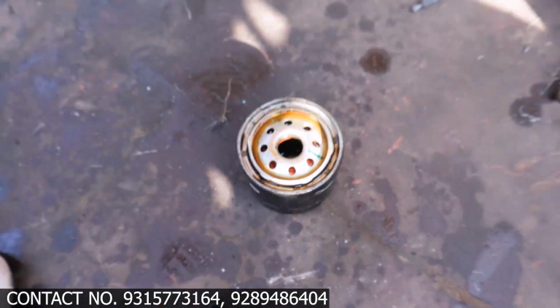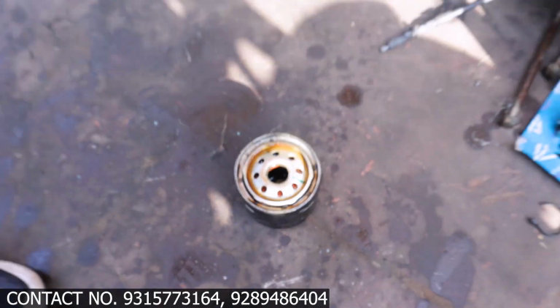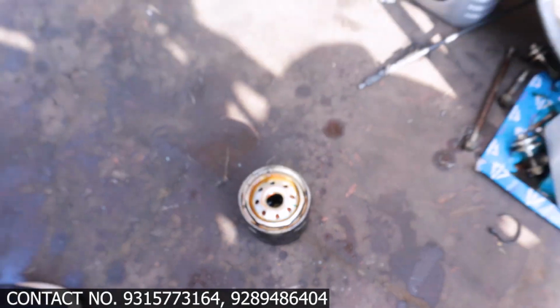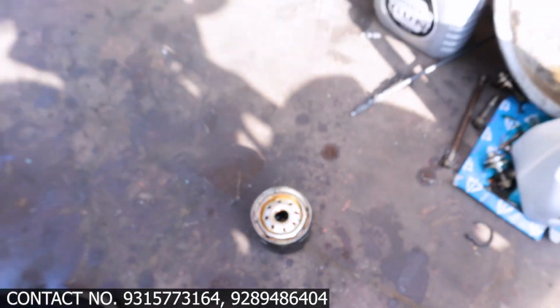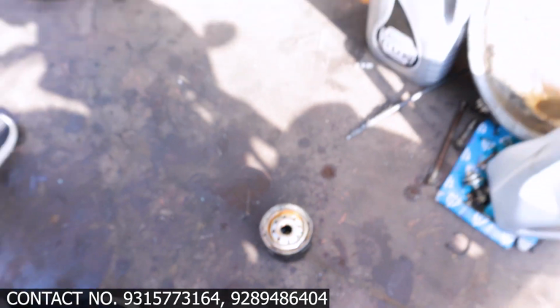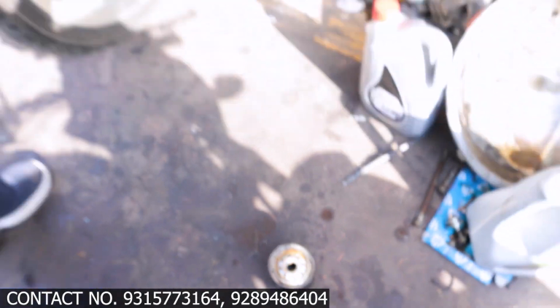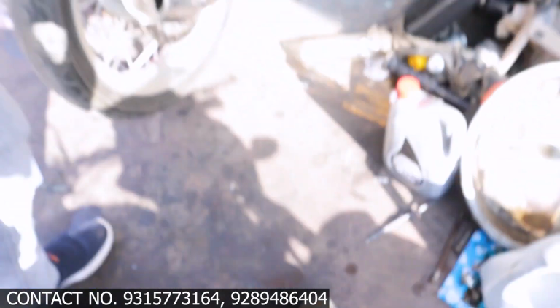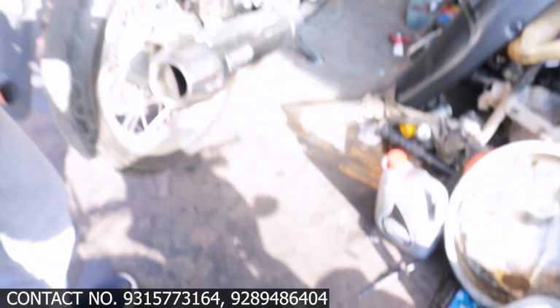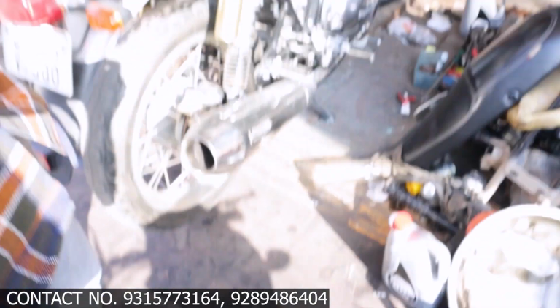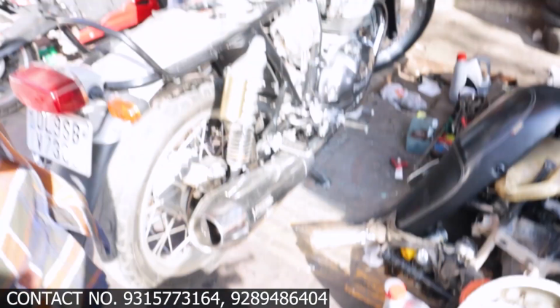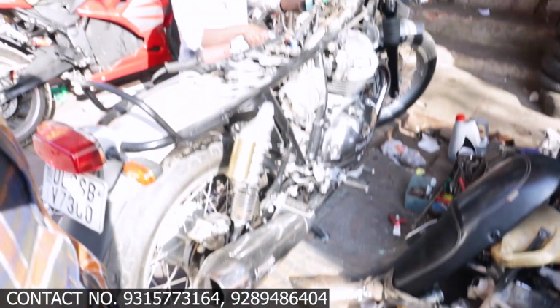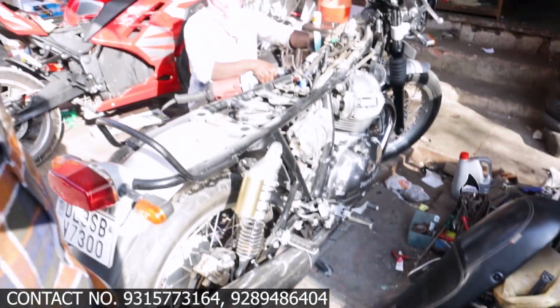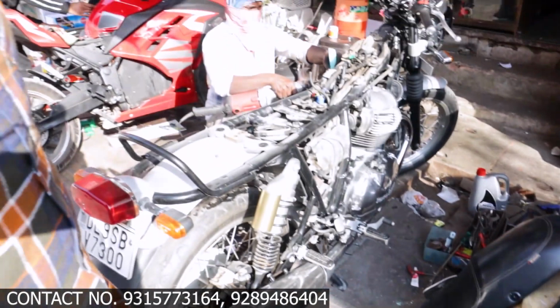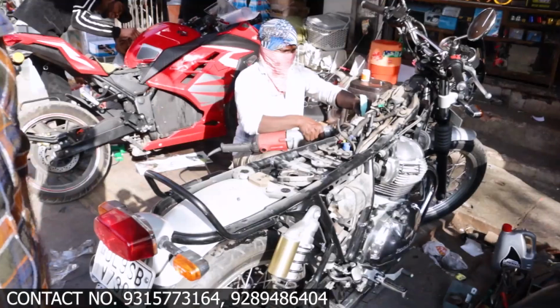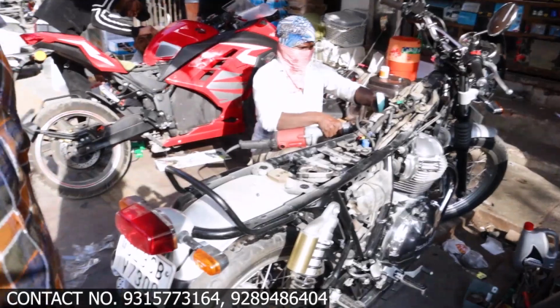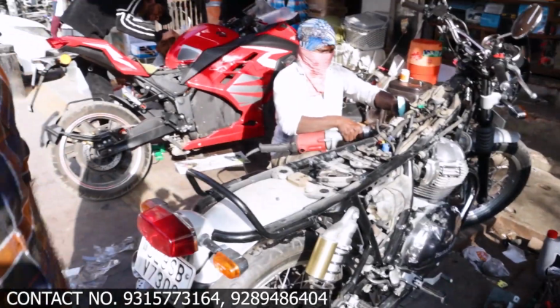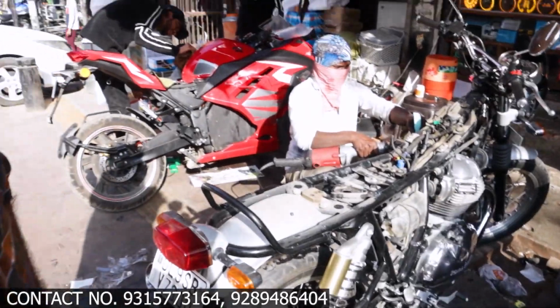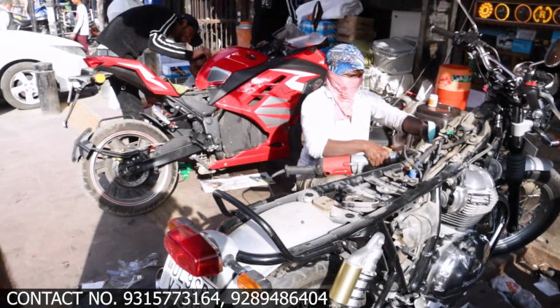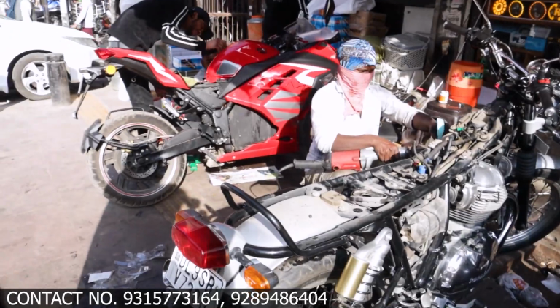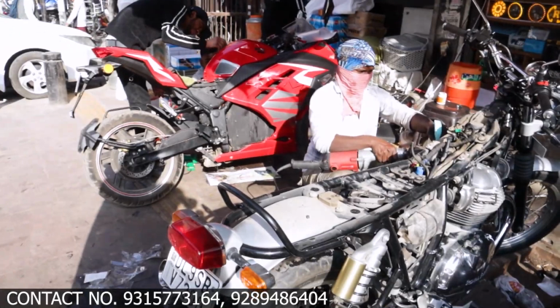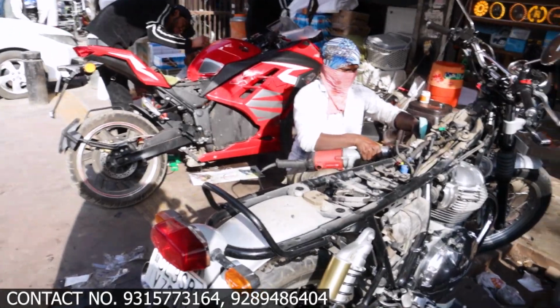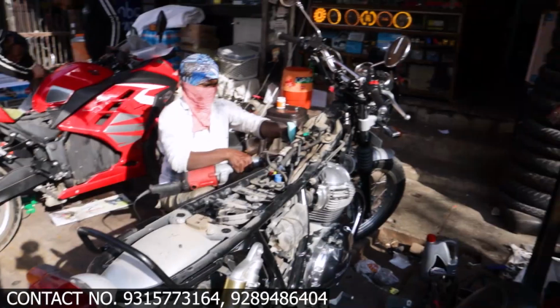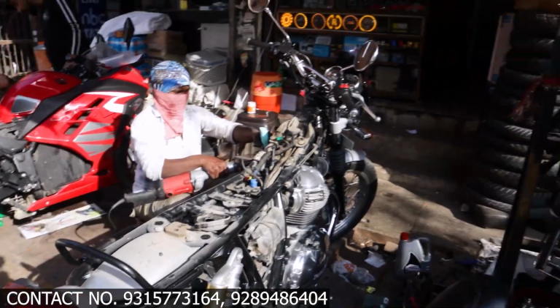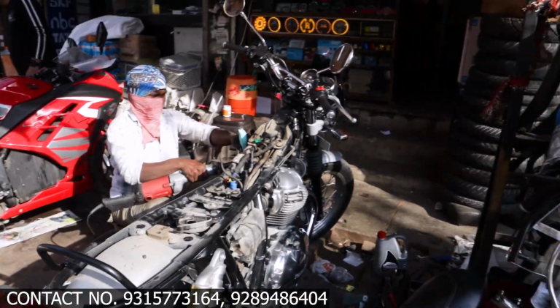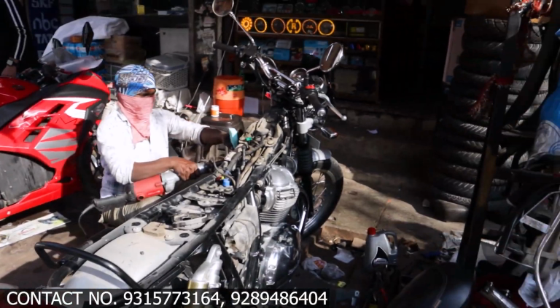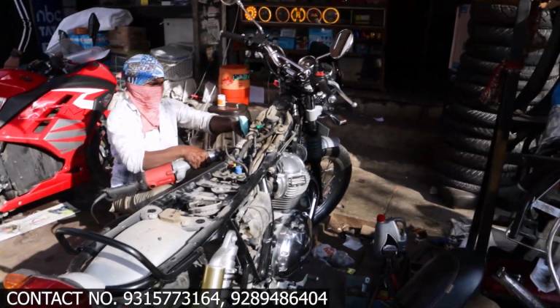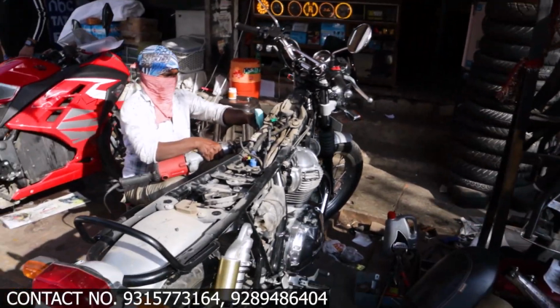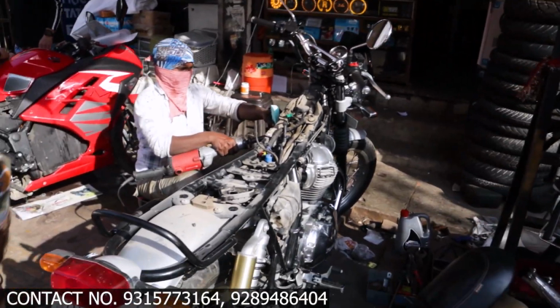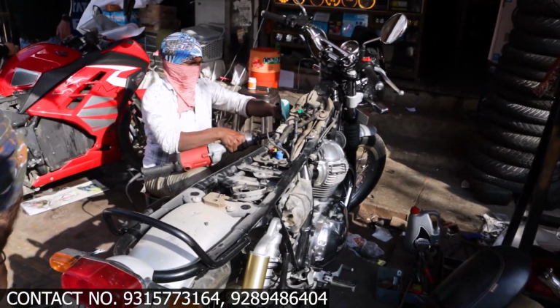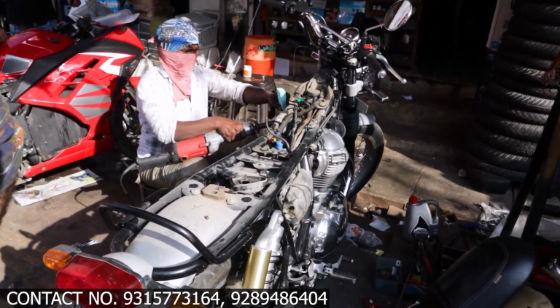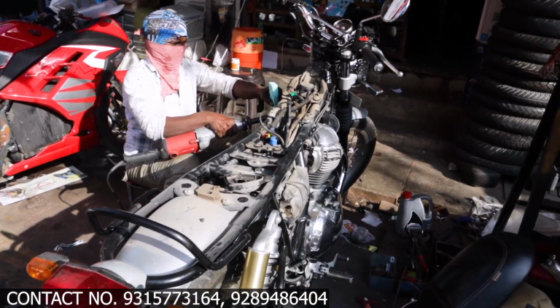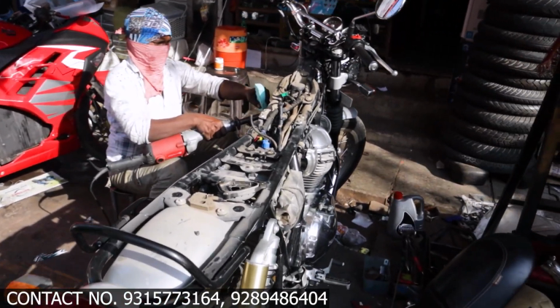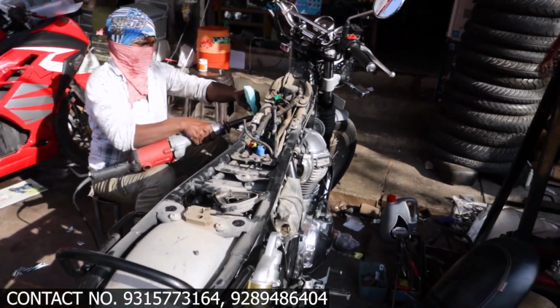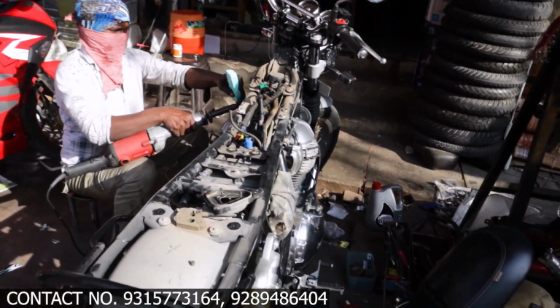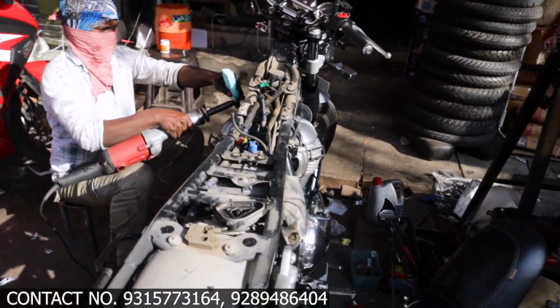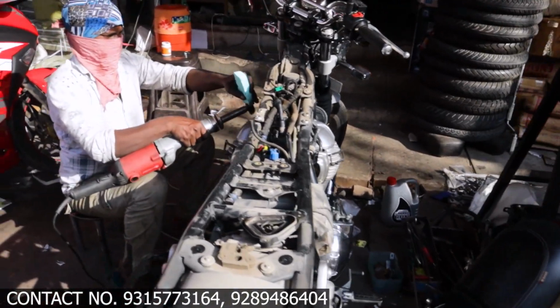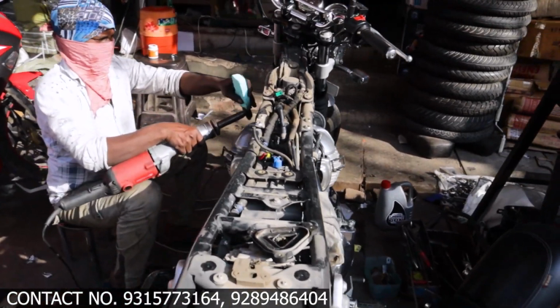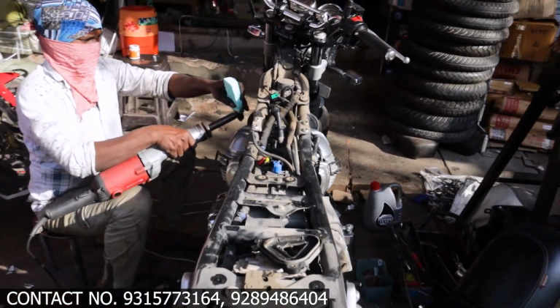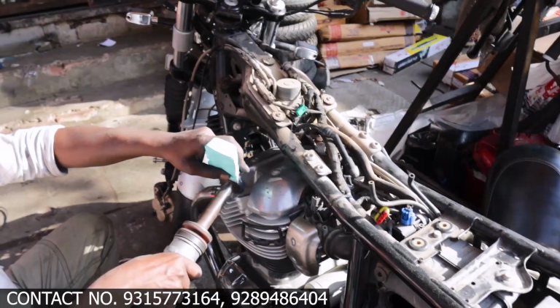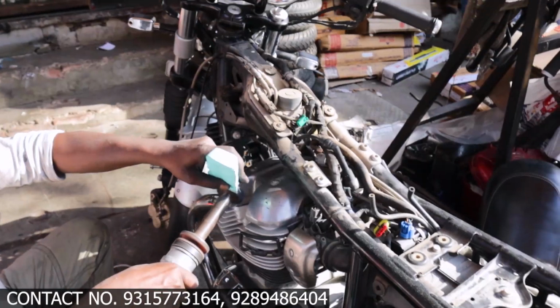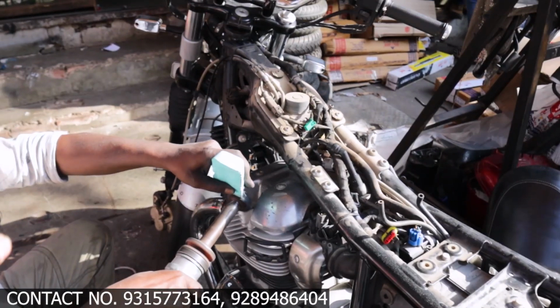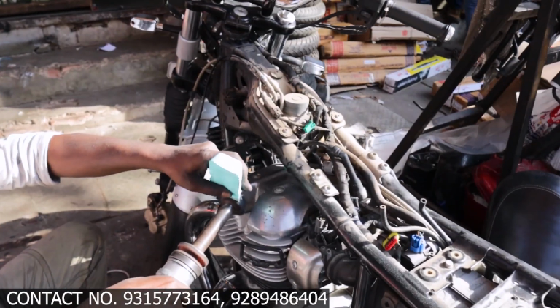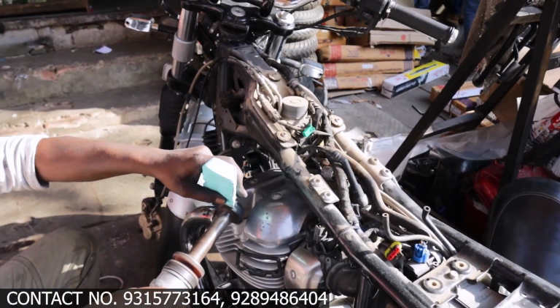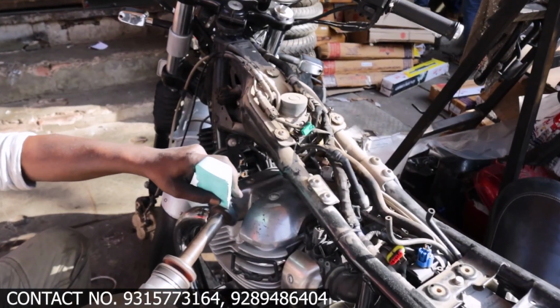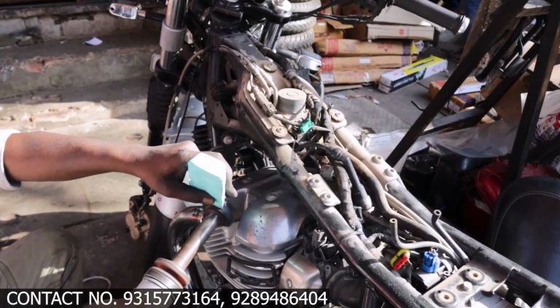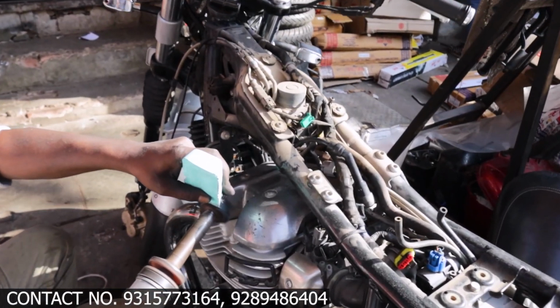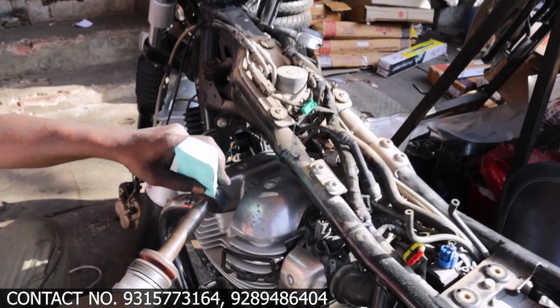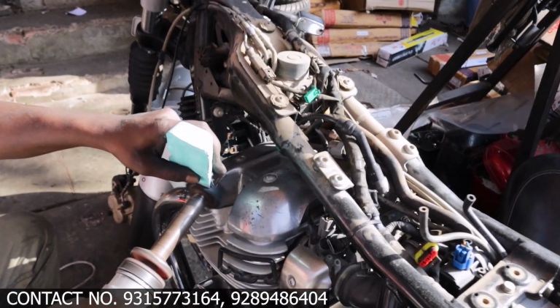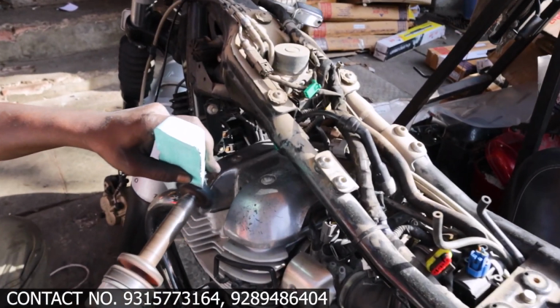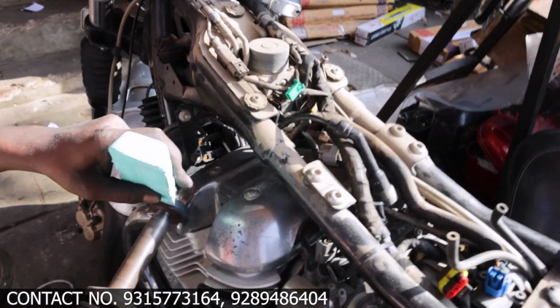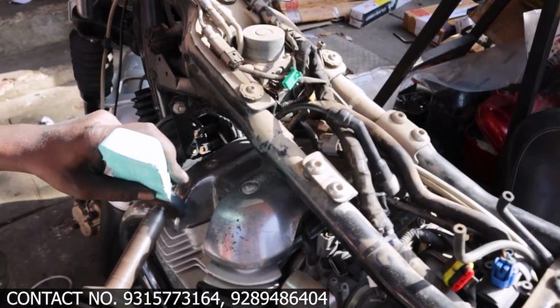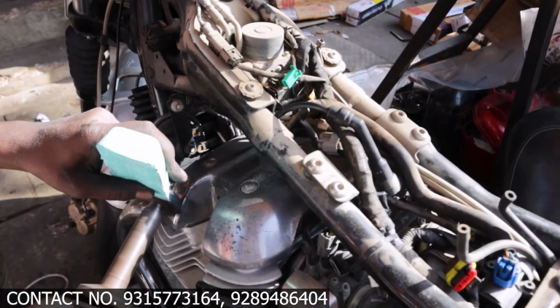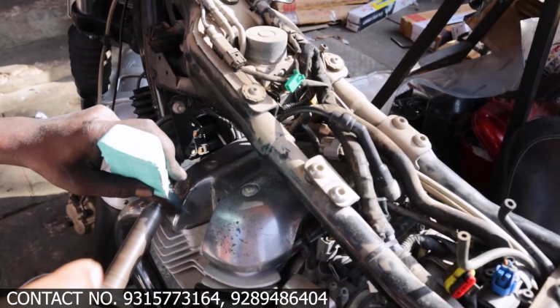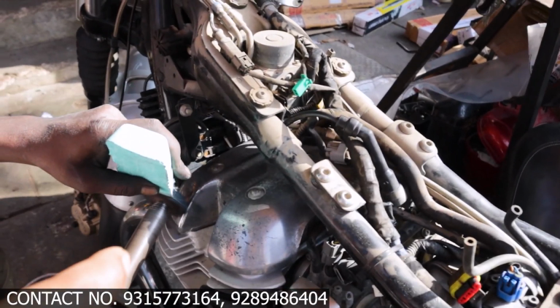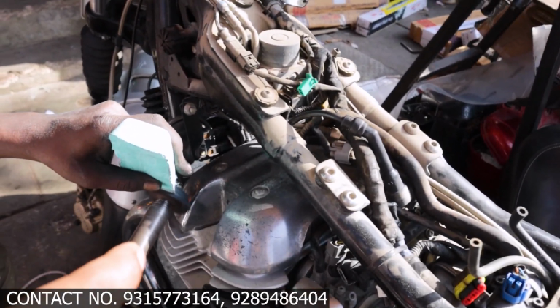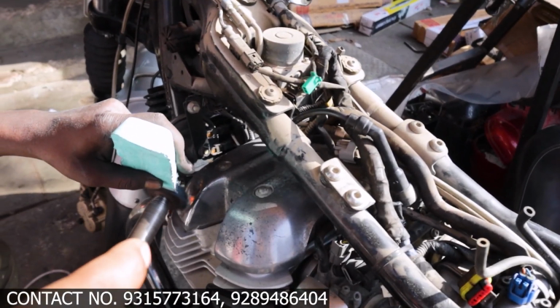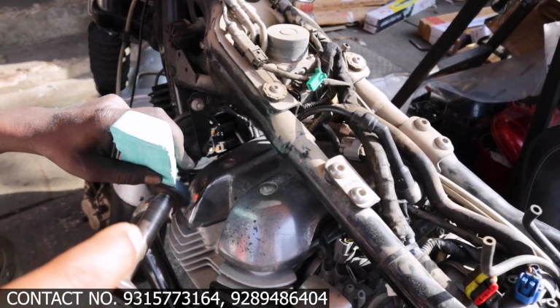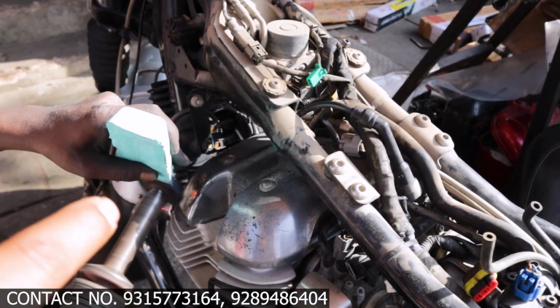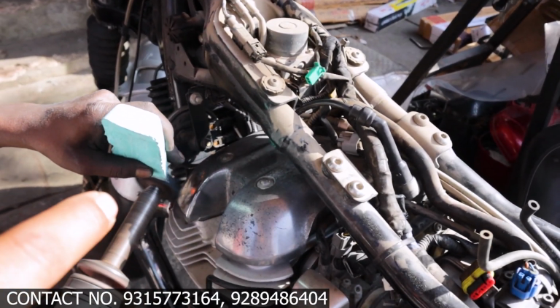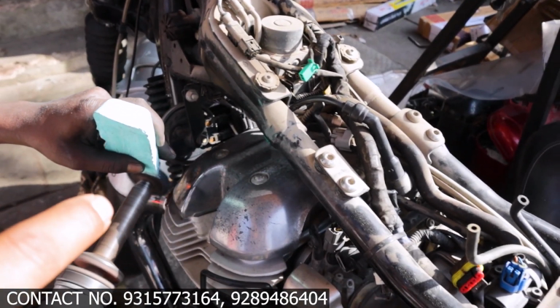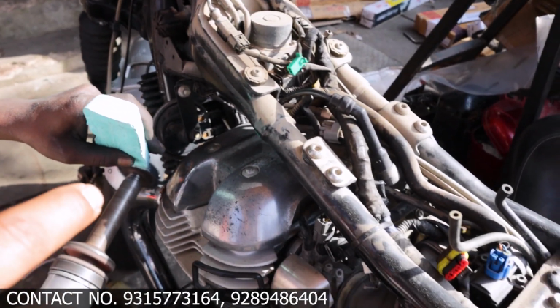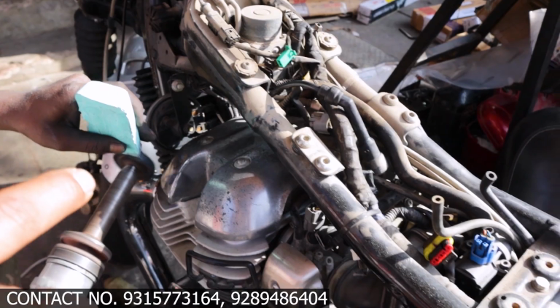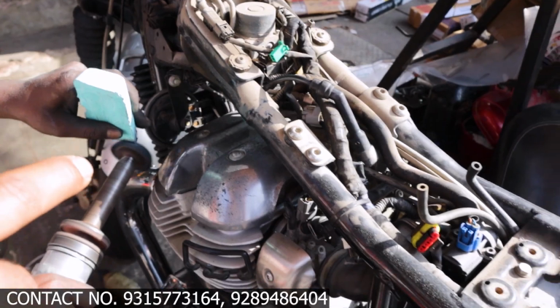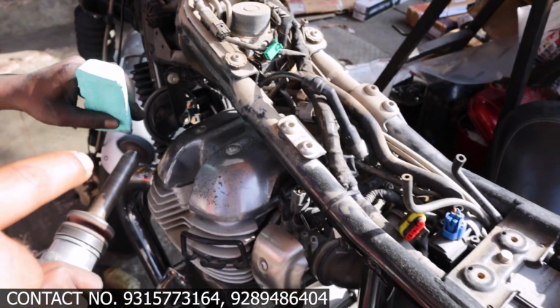We have also had the buffing work done — you can see the buffing work is in progress.